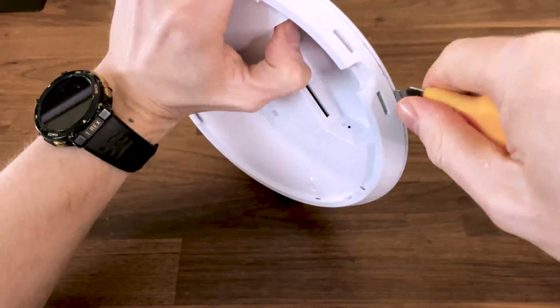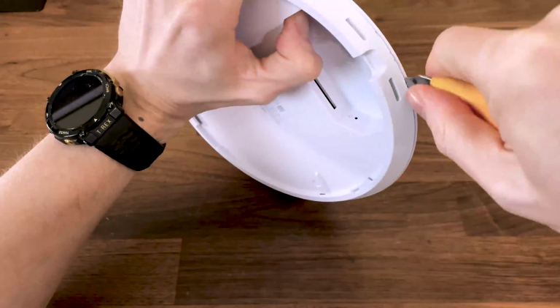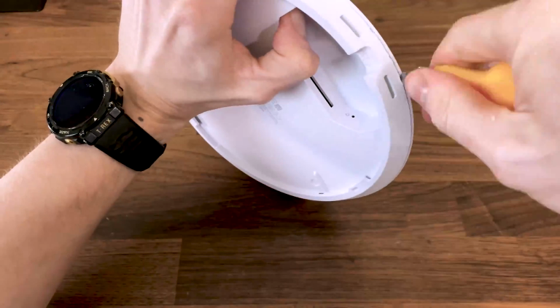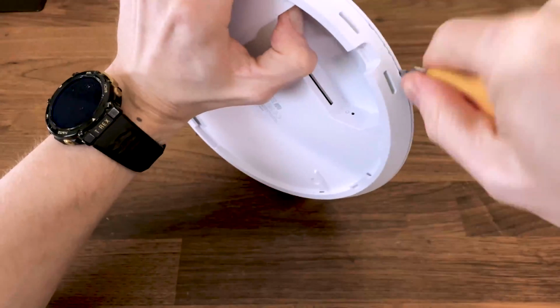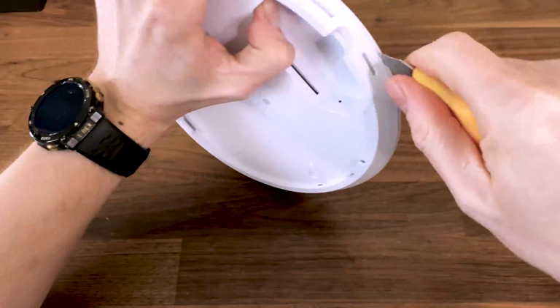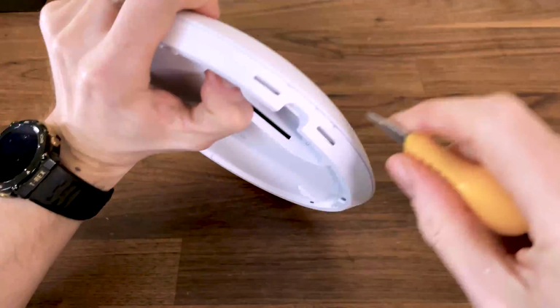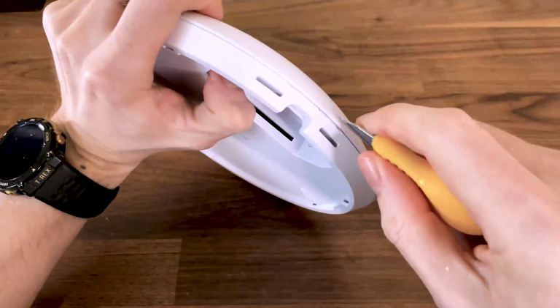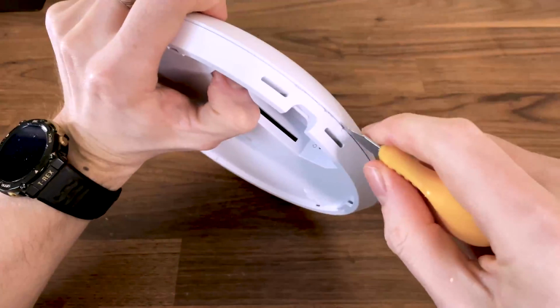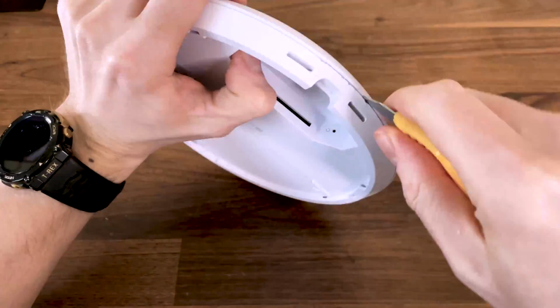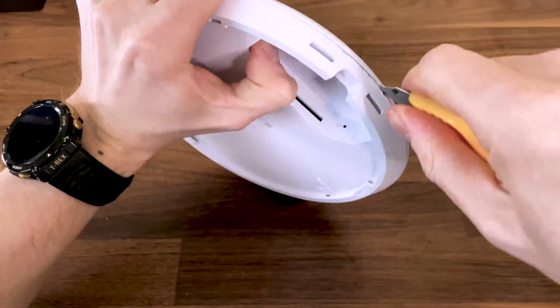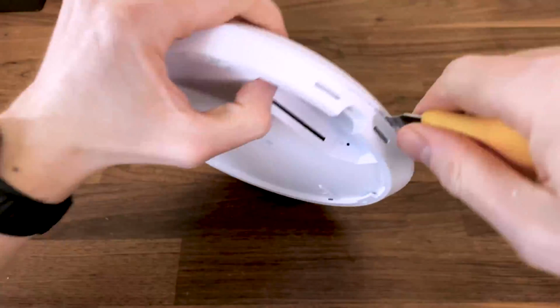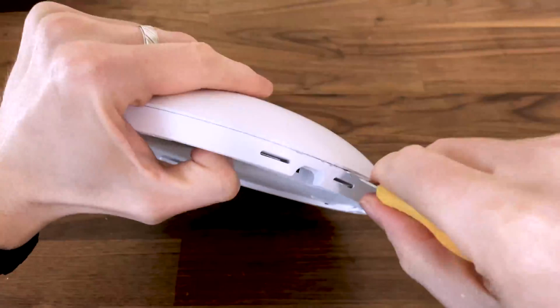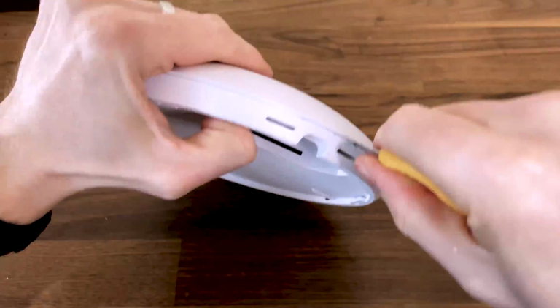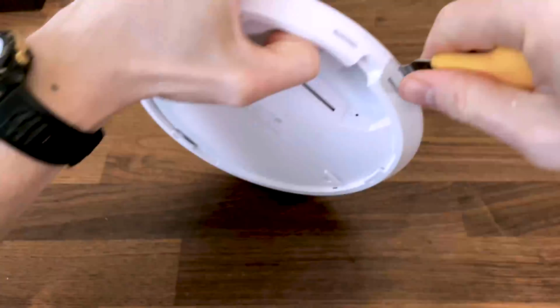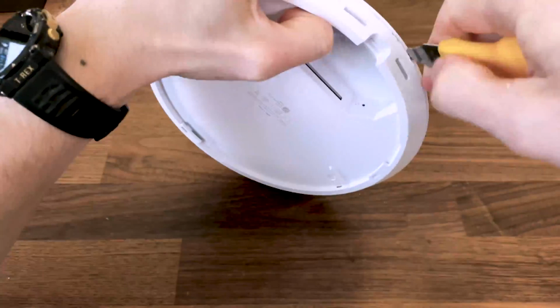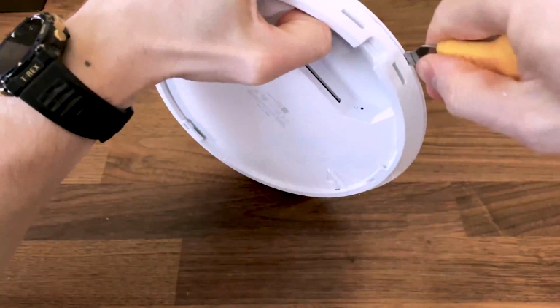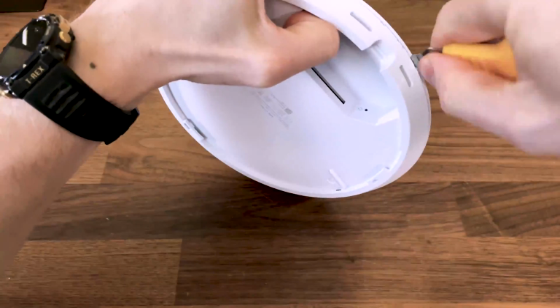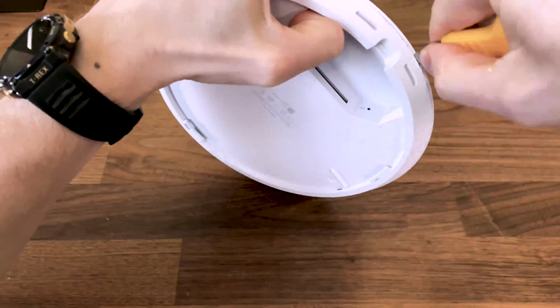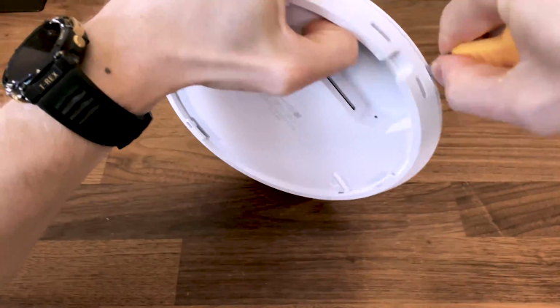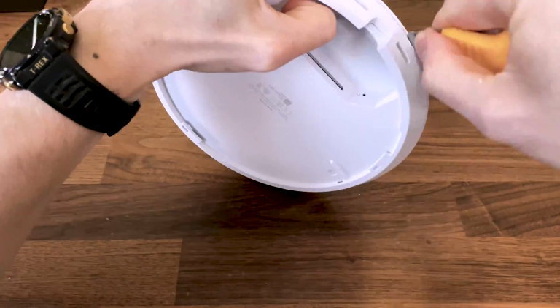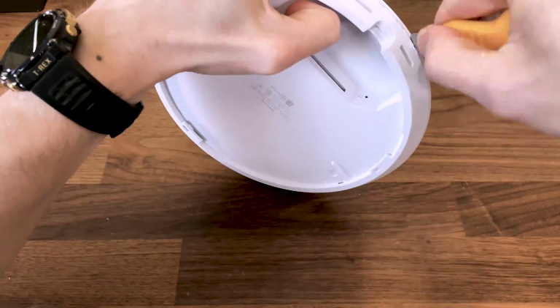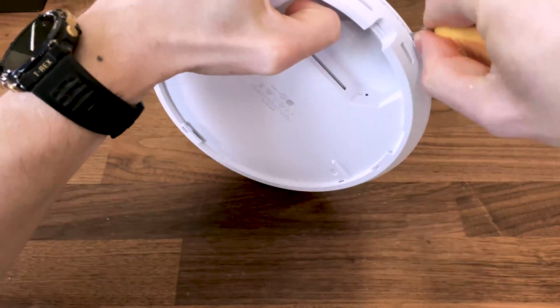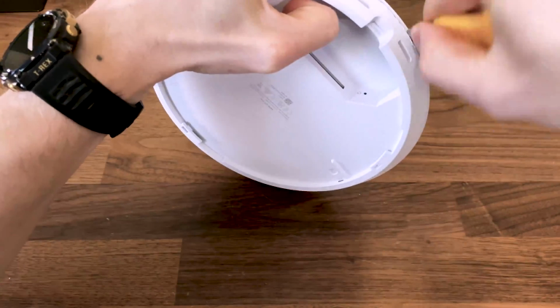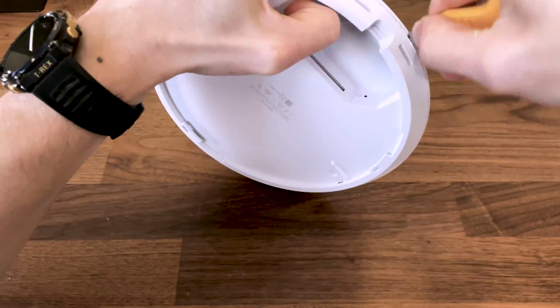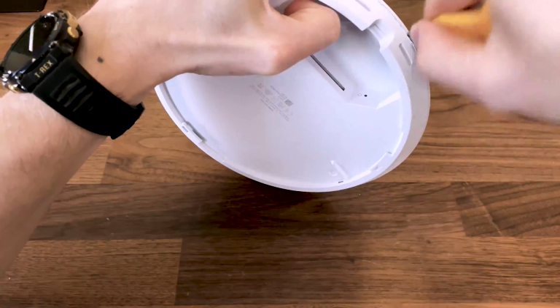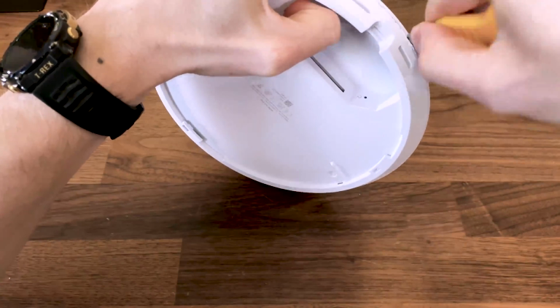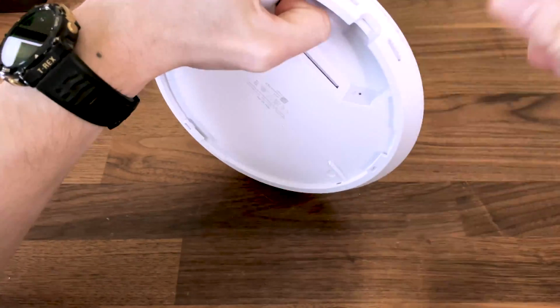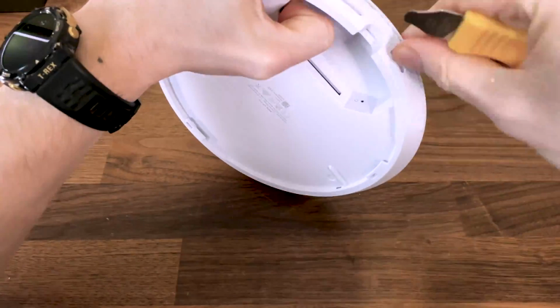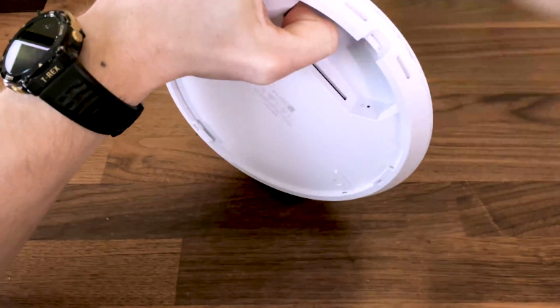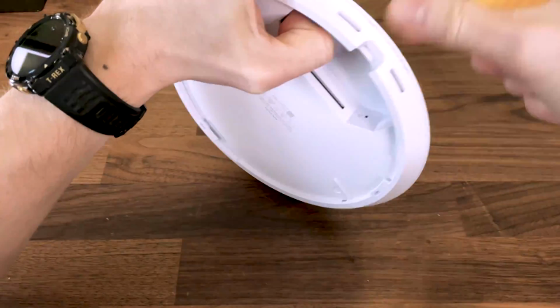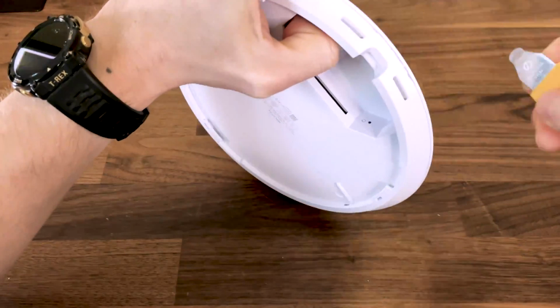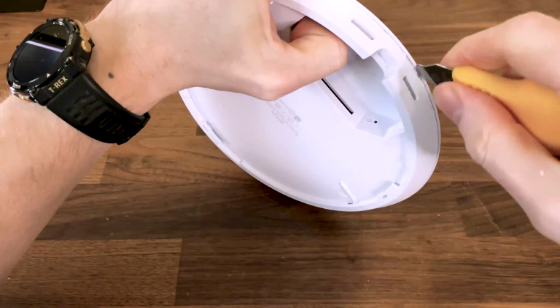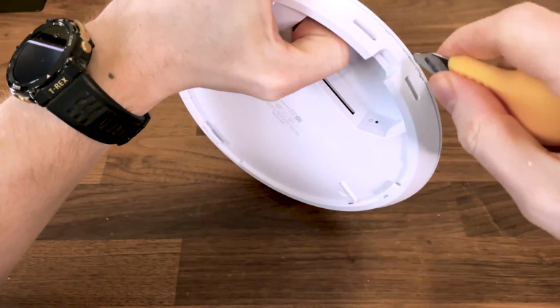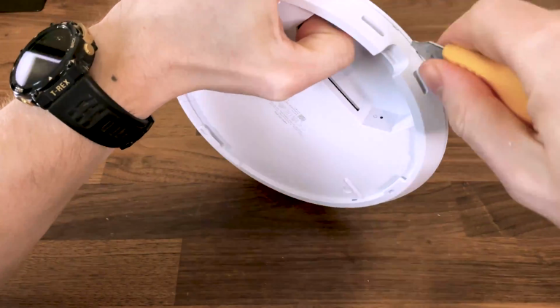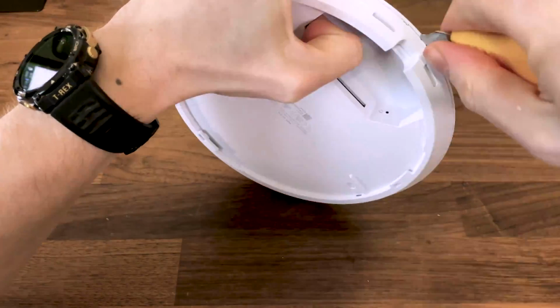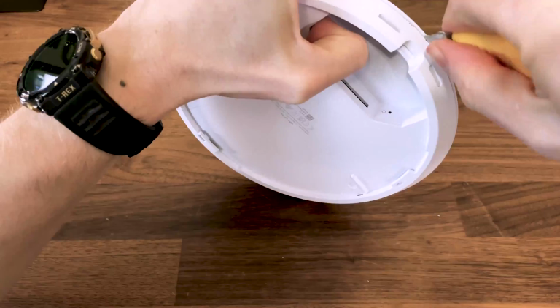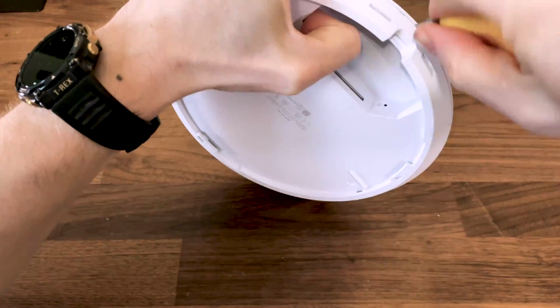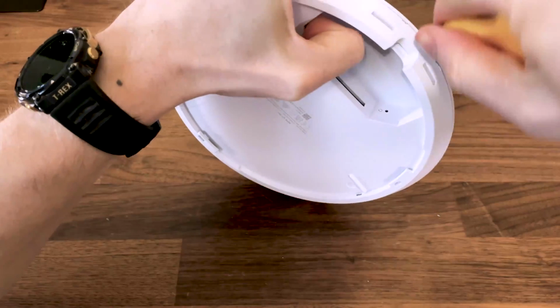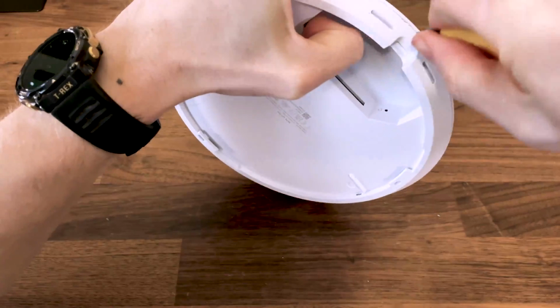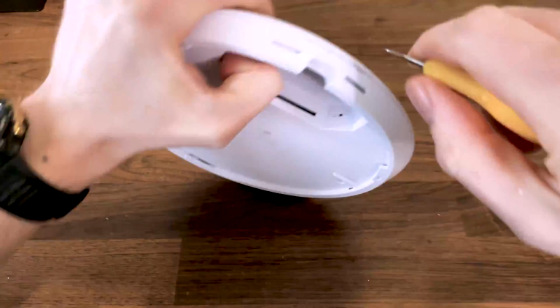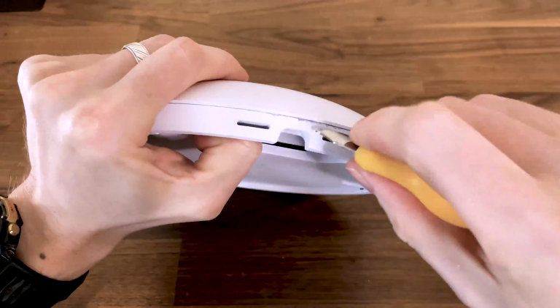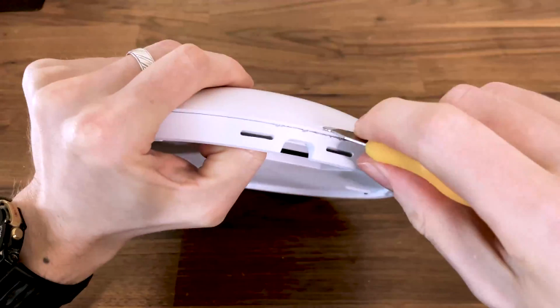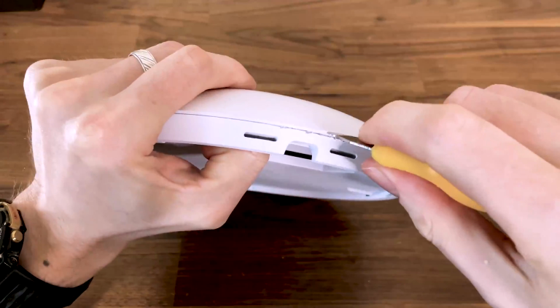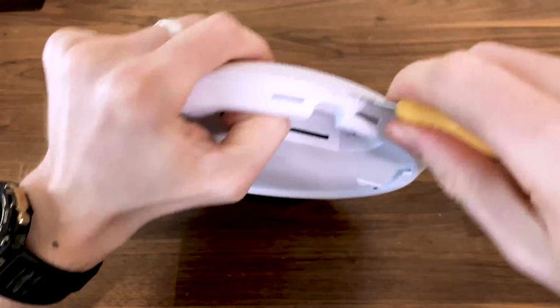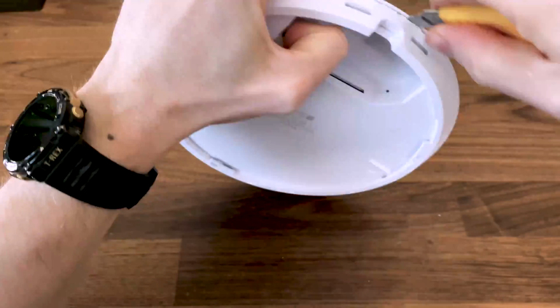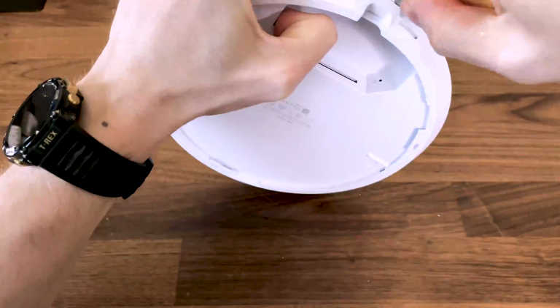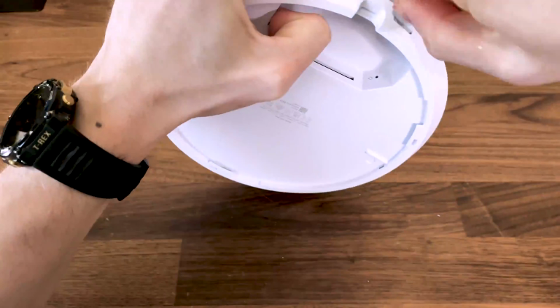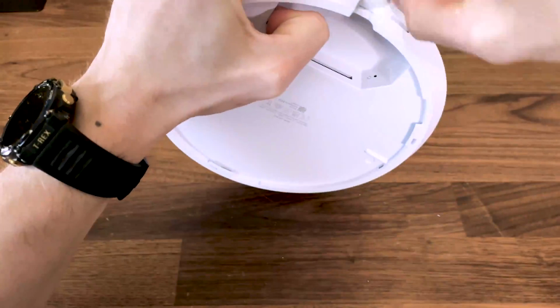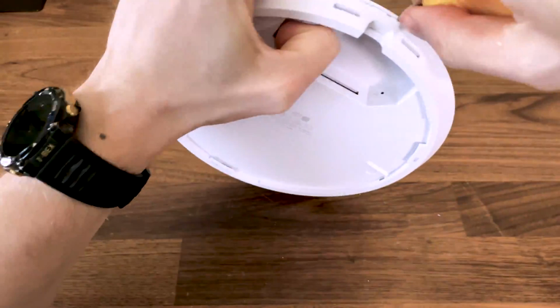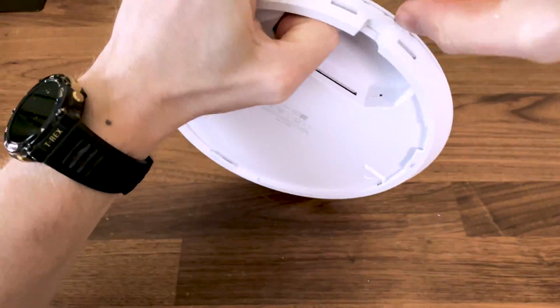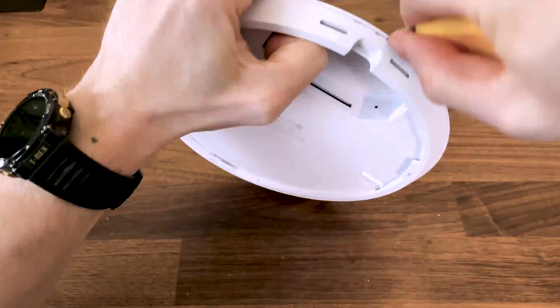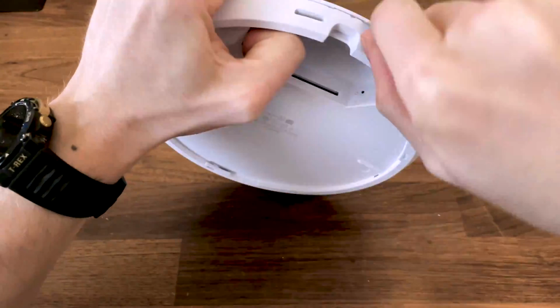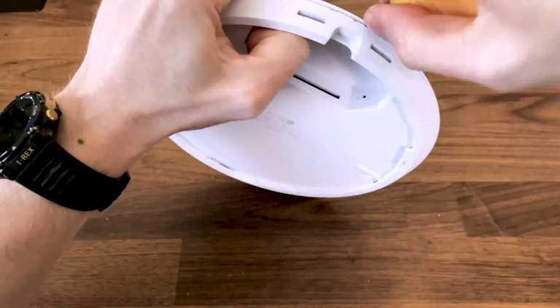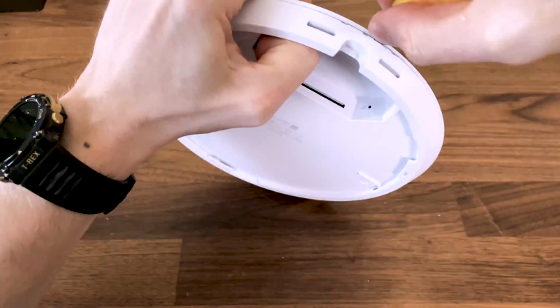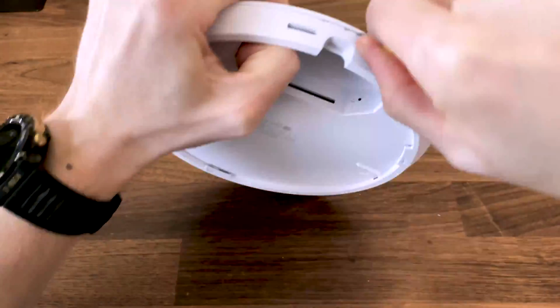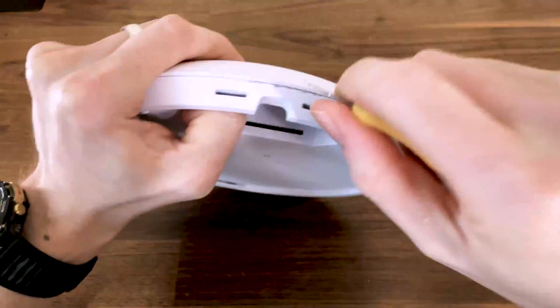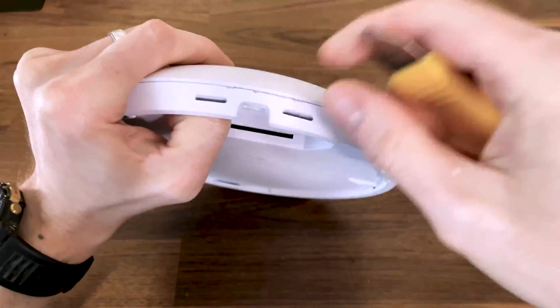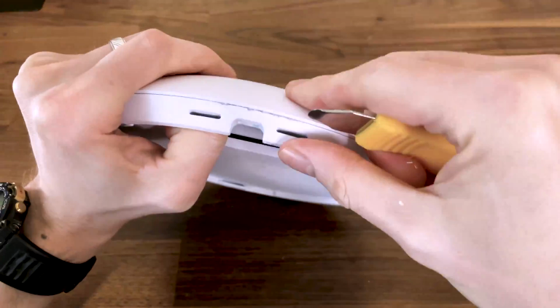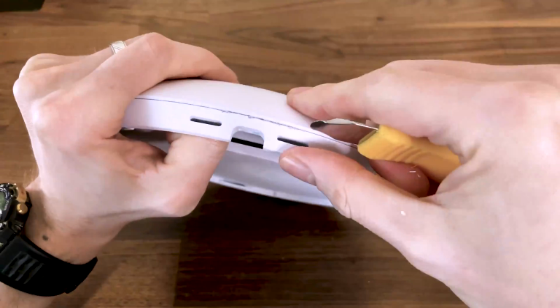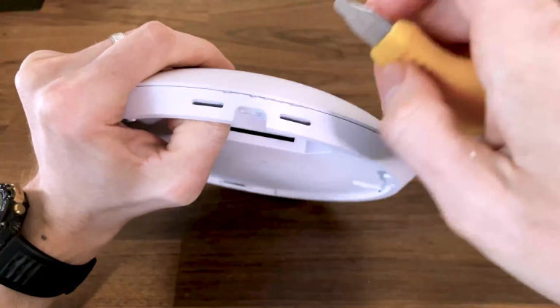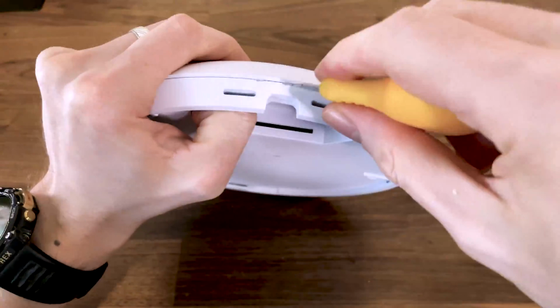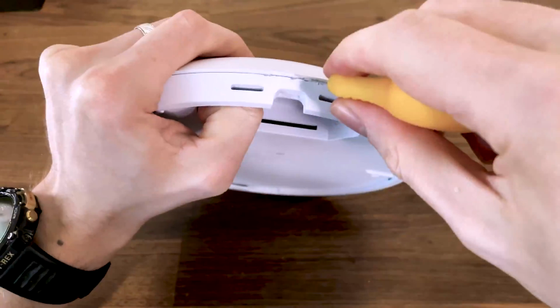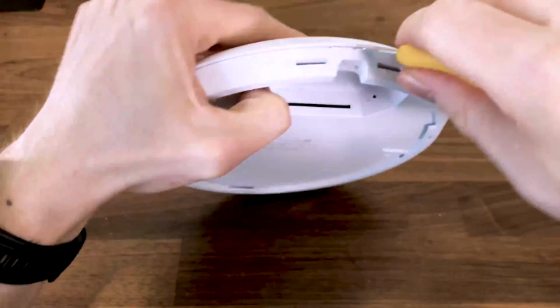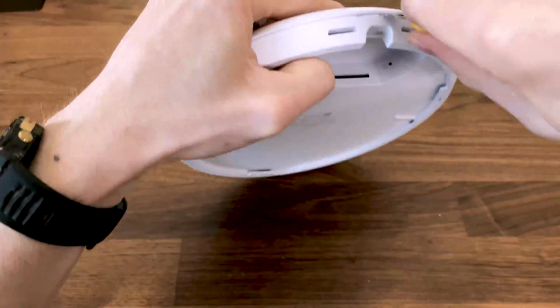I'm hardly a fan of this approach because they can just use a silicone seal if they wanted to add any waterproofing — this is just ridiculous.